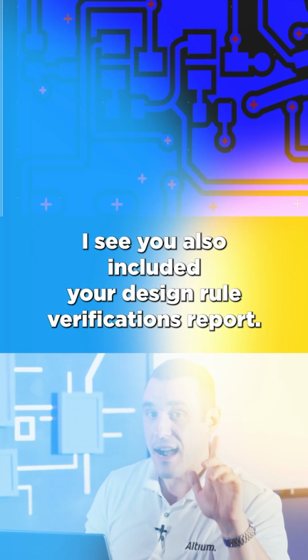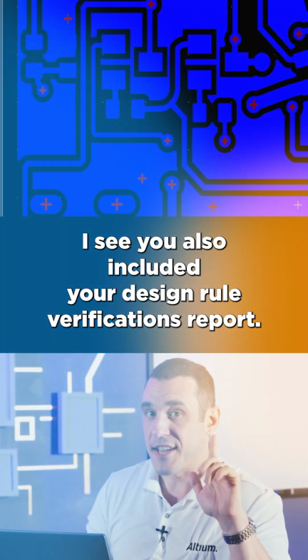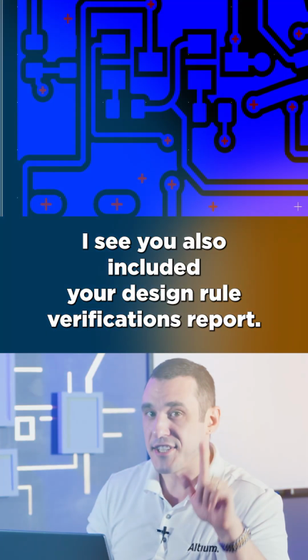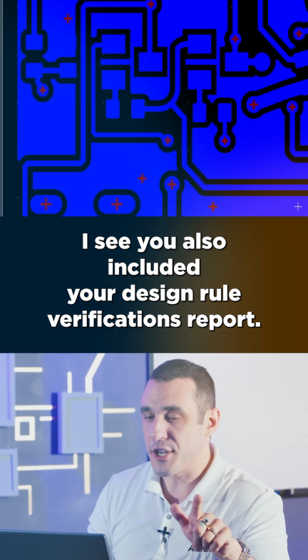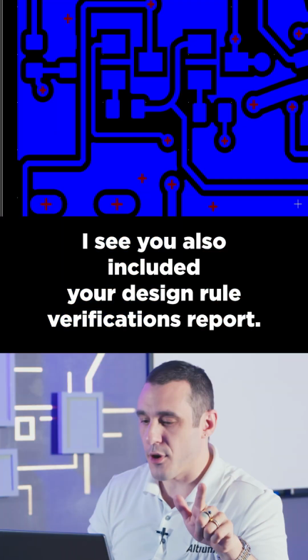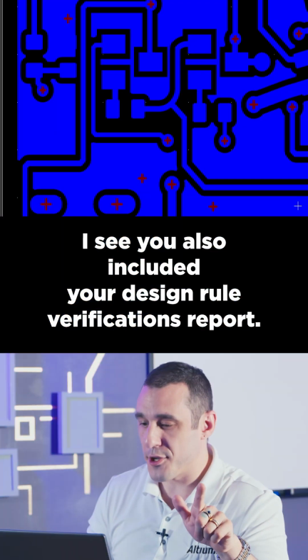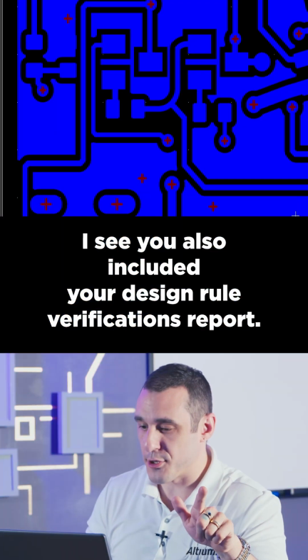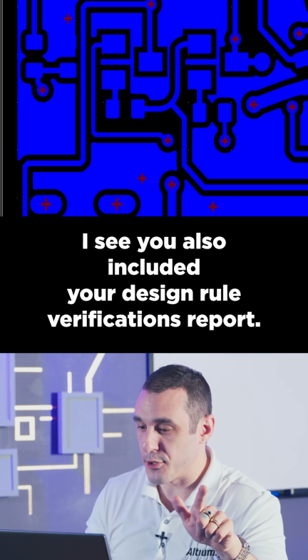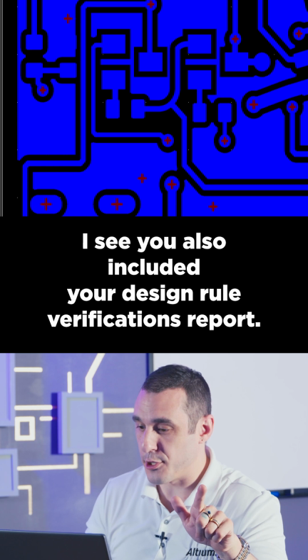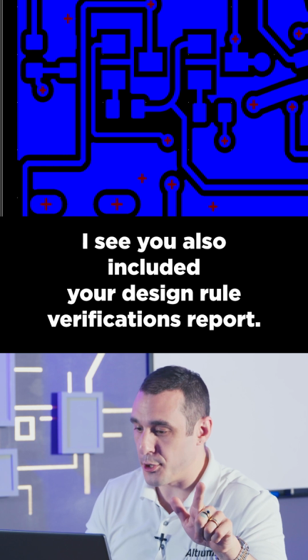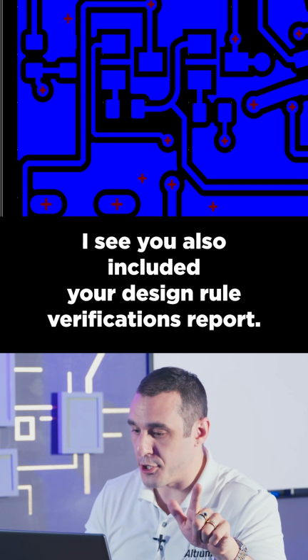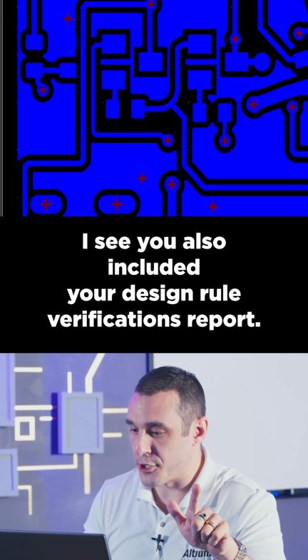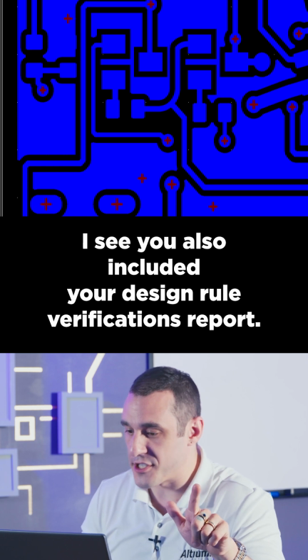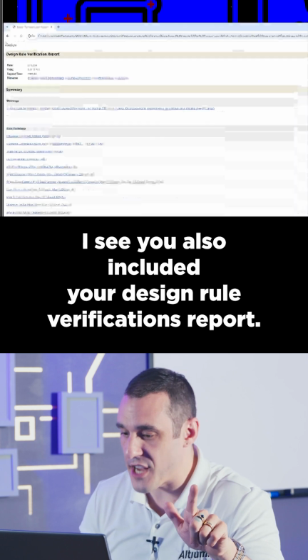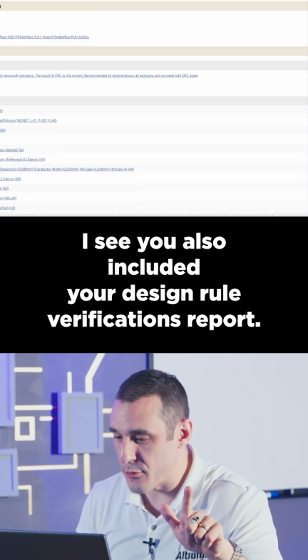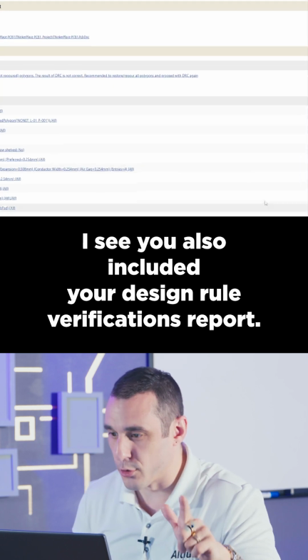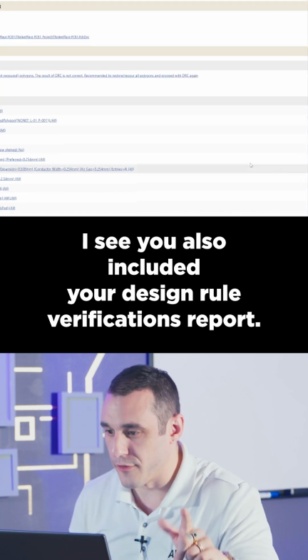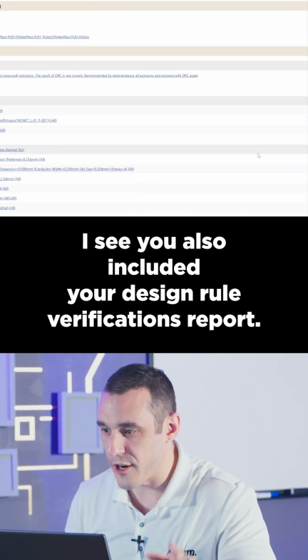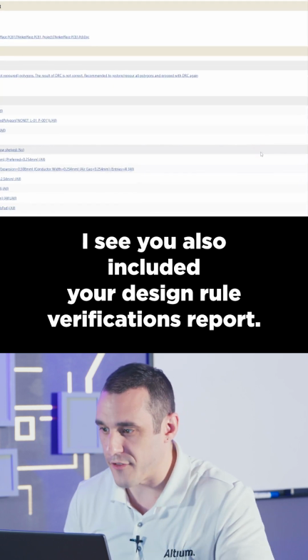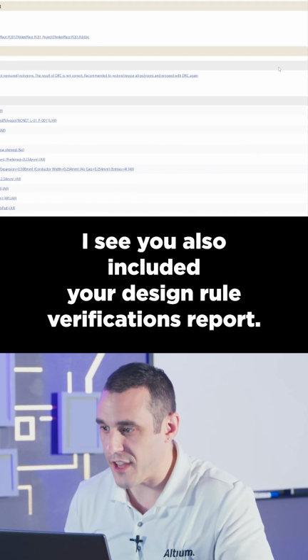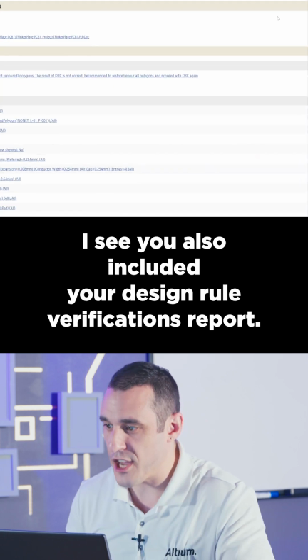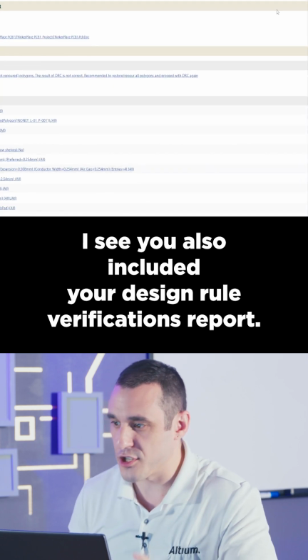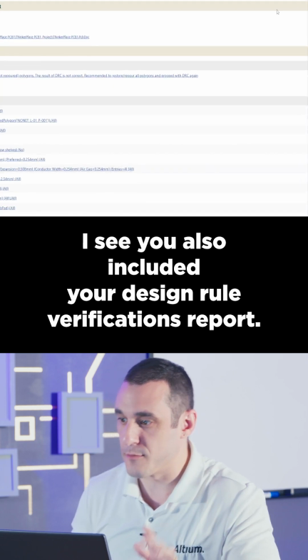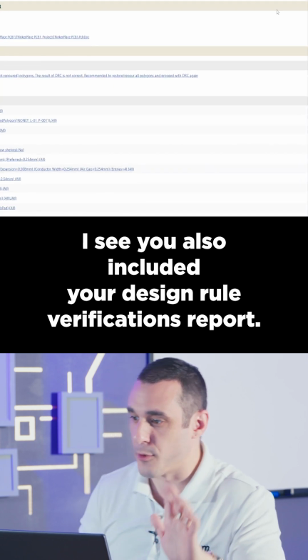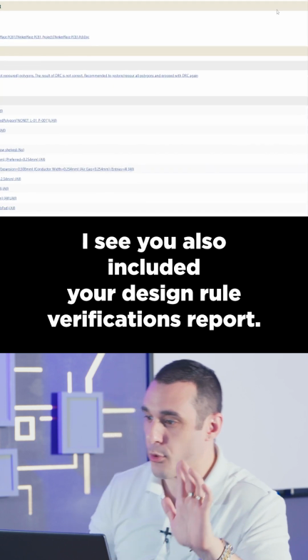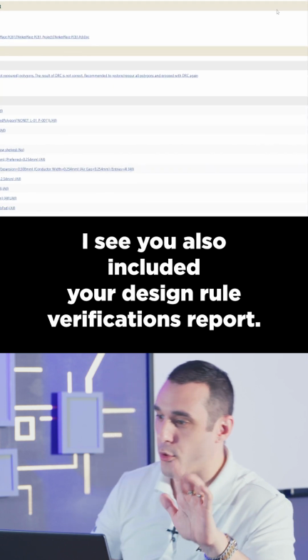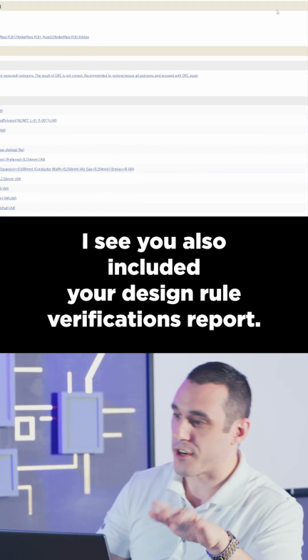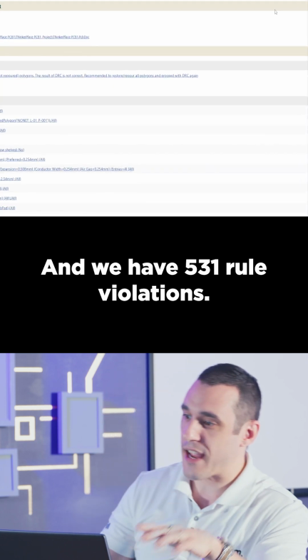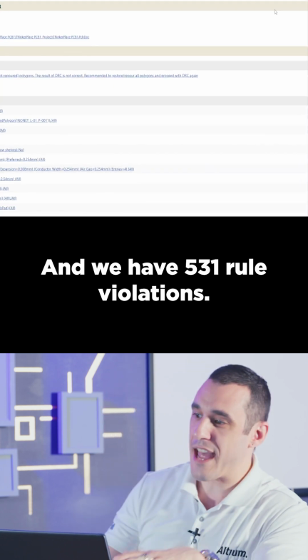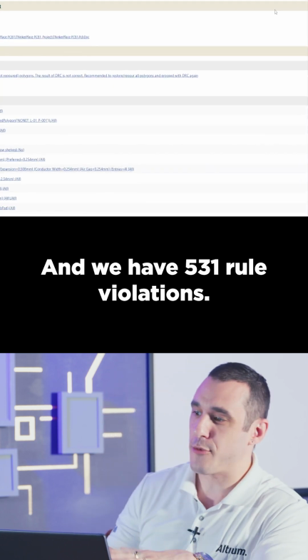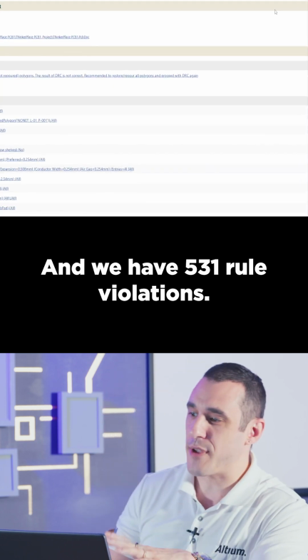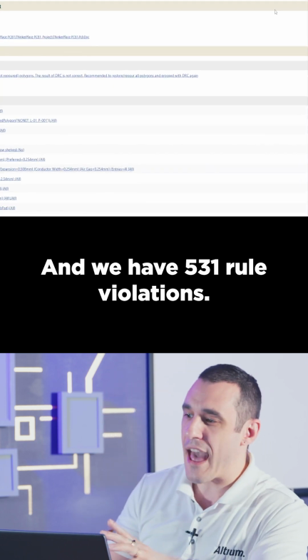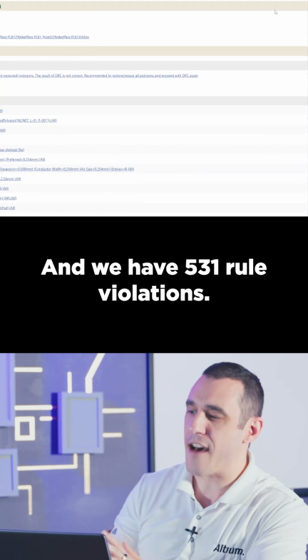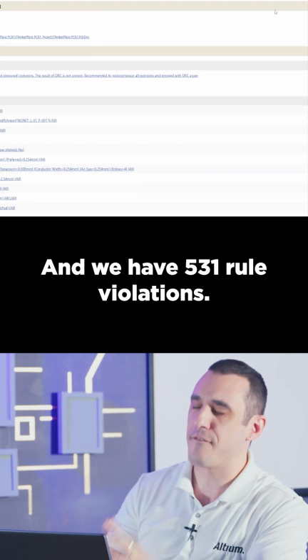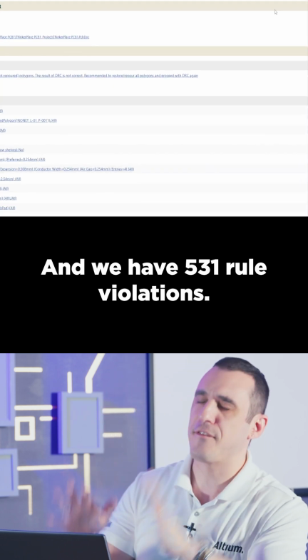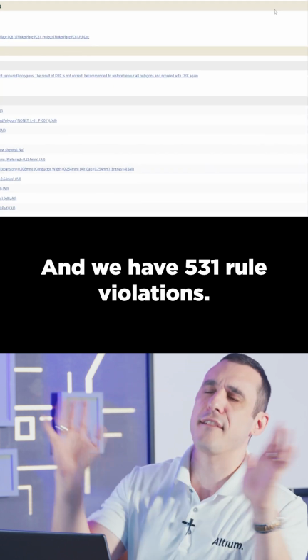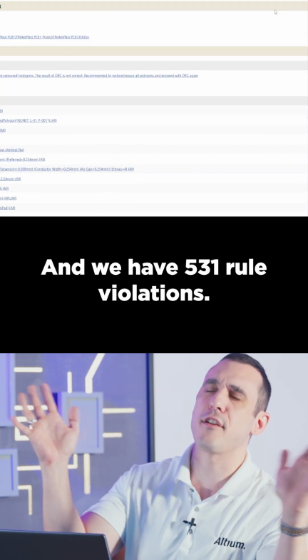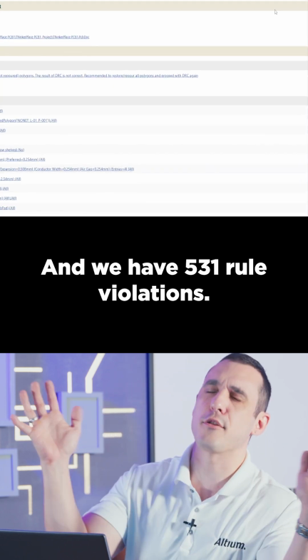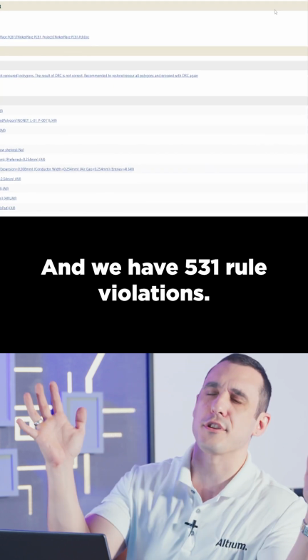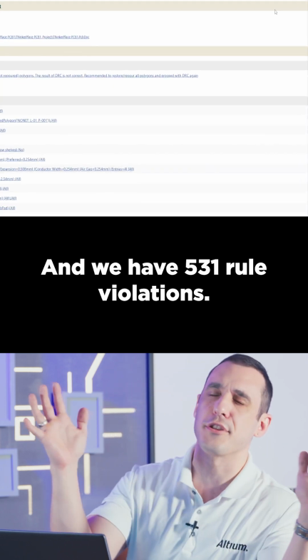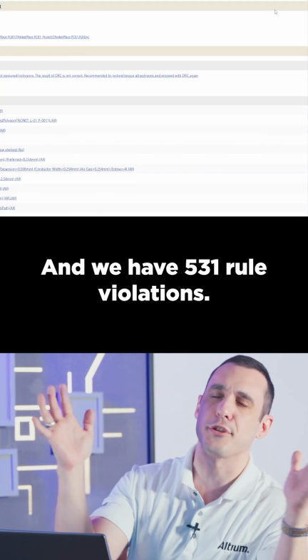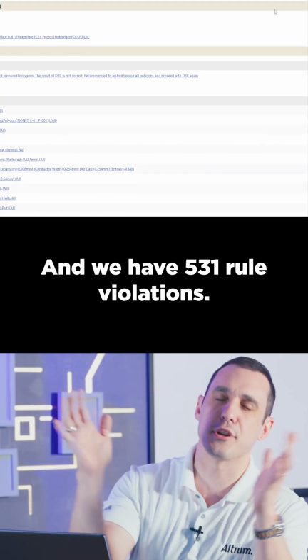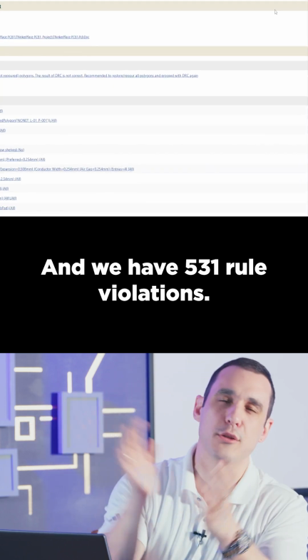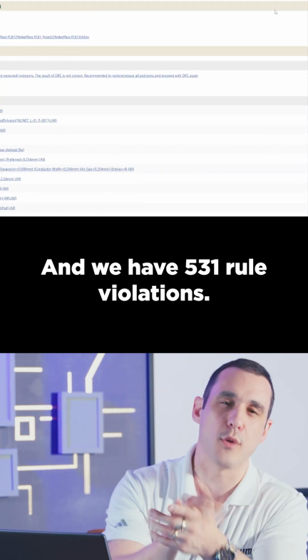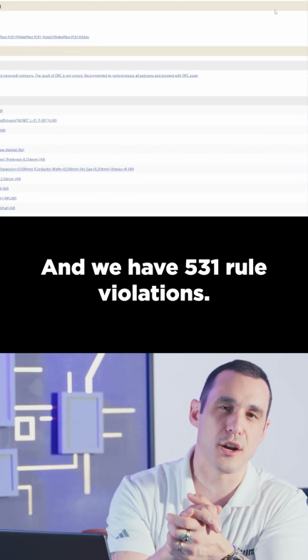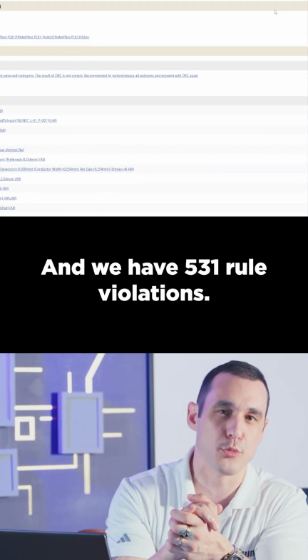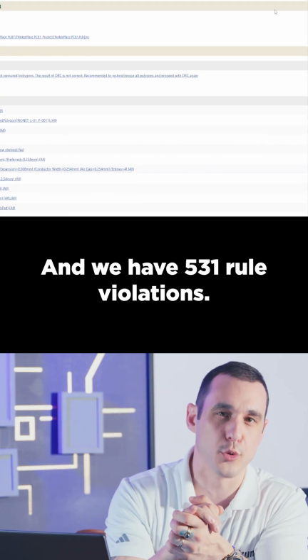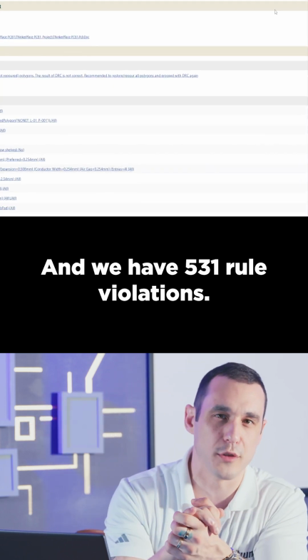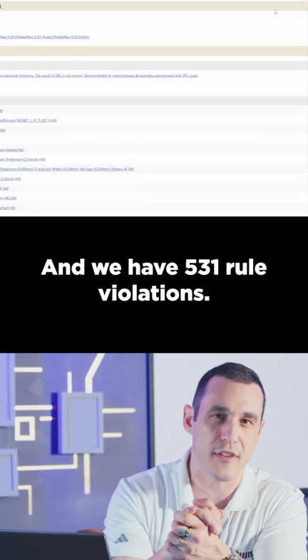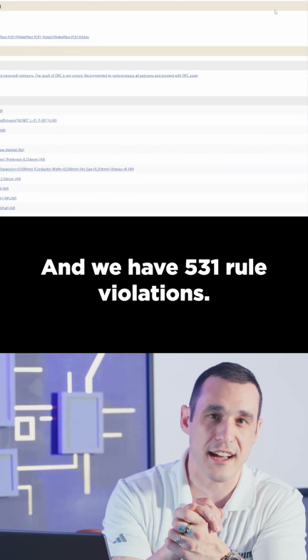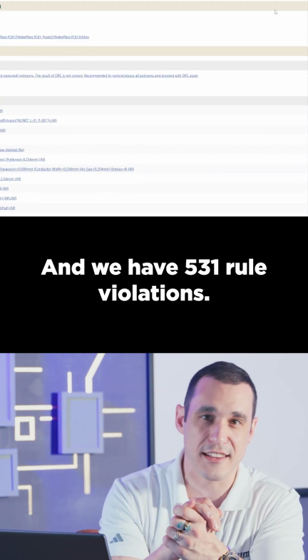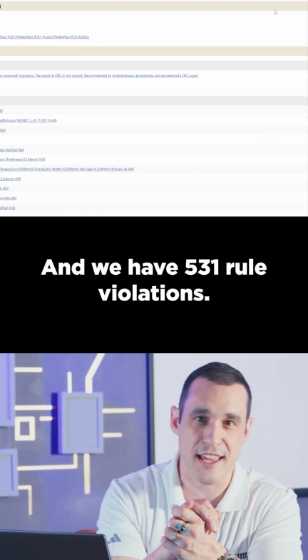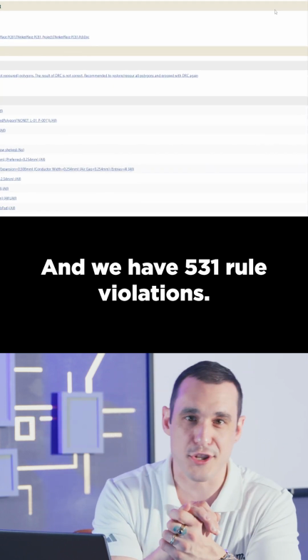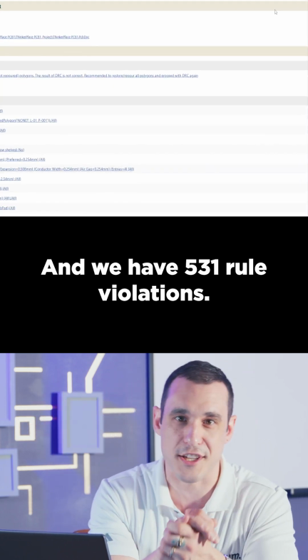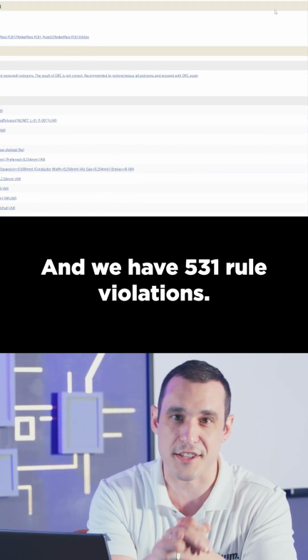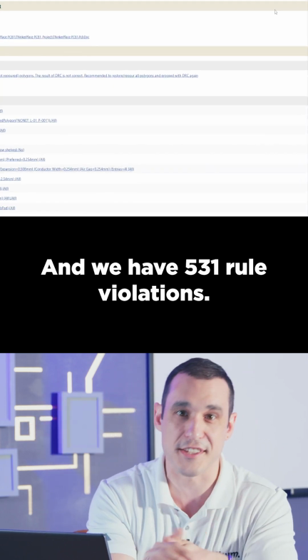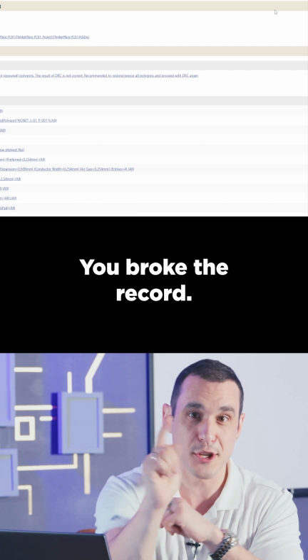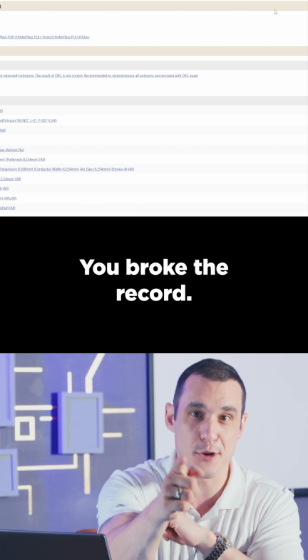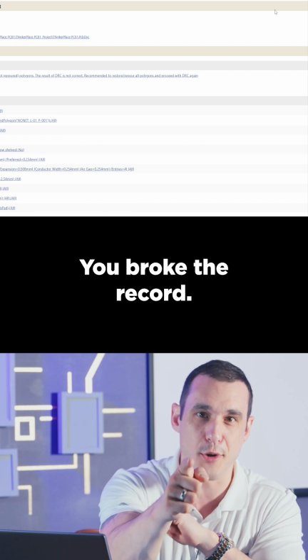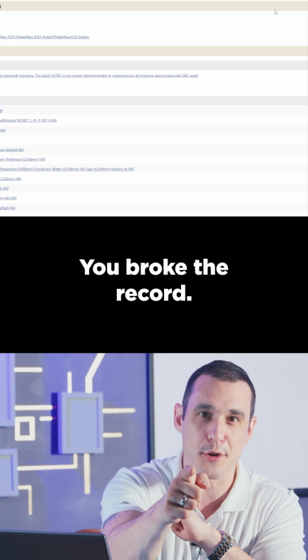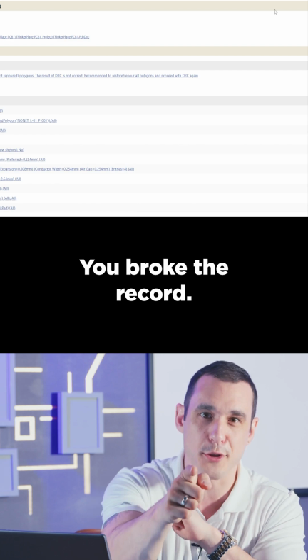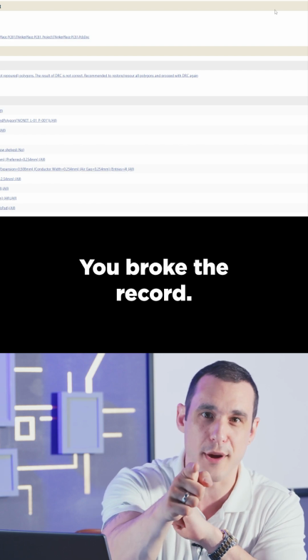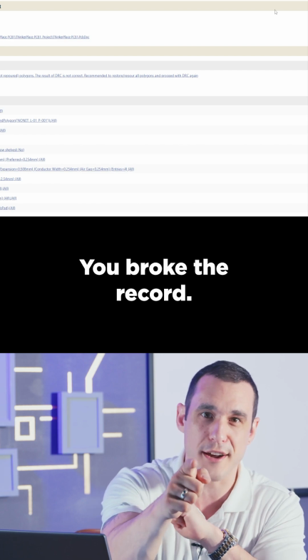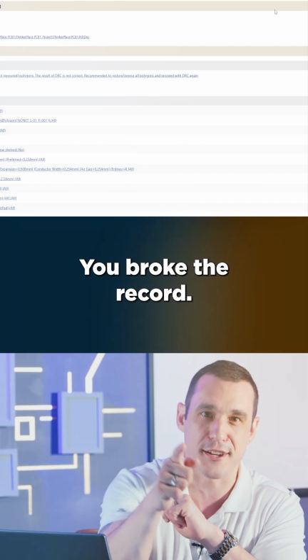I see you also included your design rule verification report and we have 531 rule violations. You broke the record!